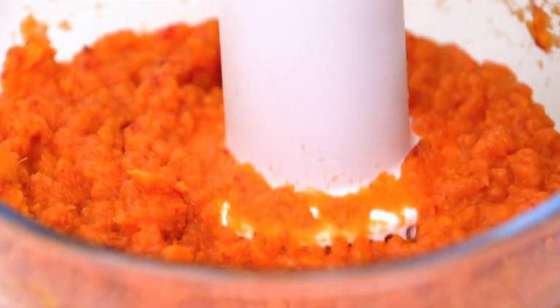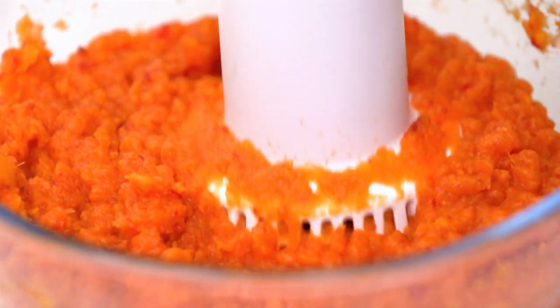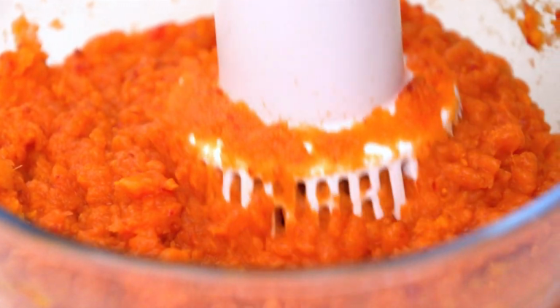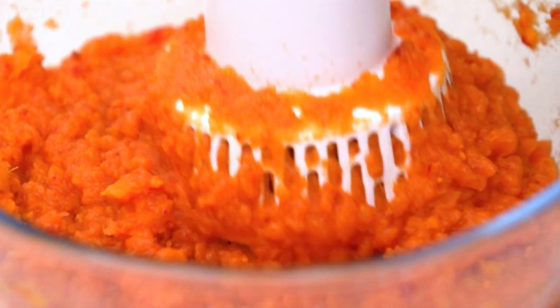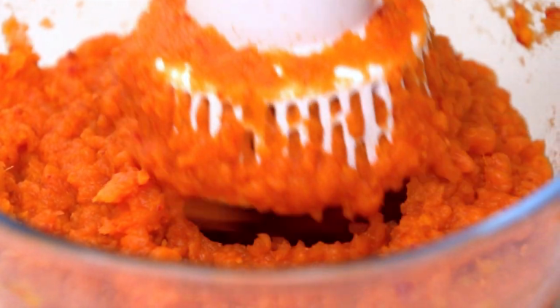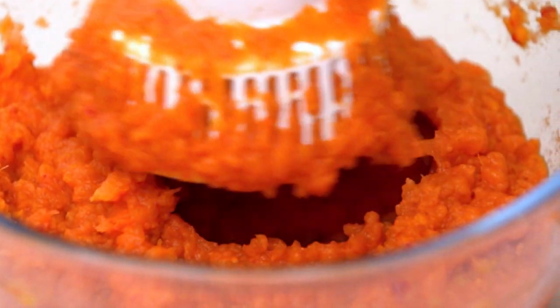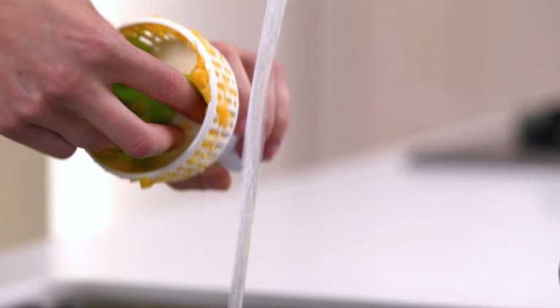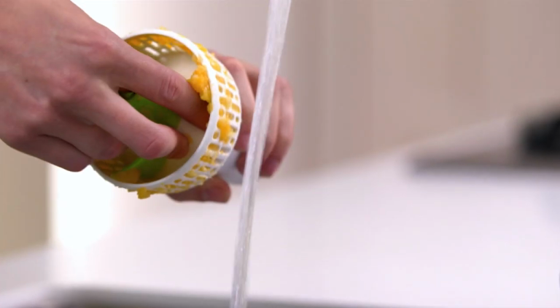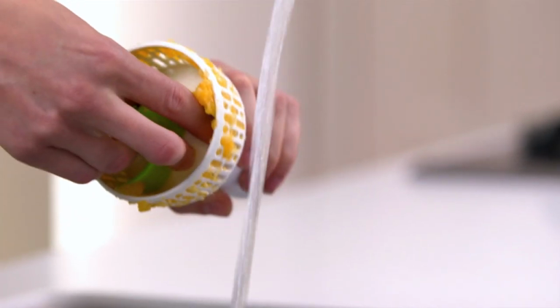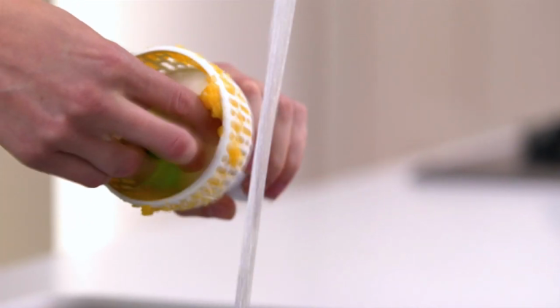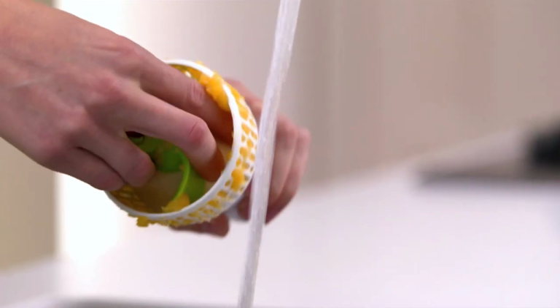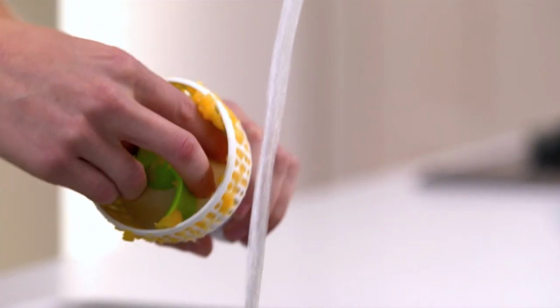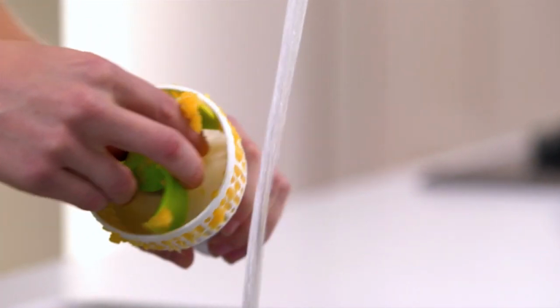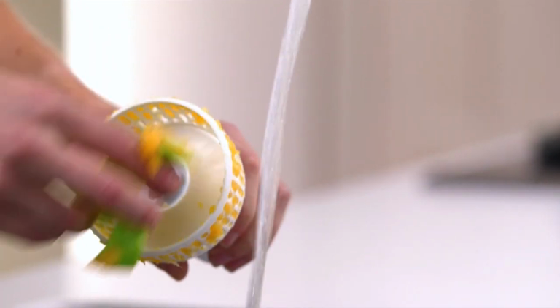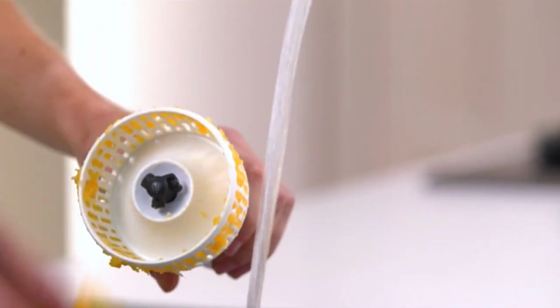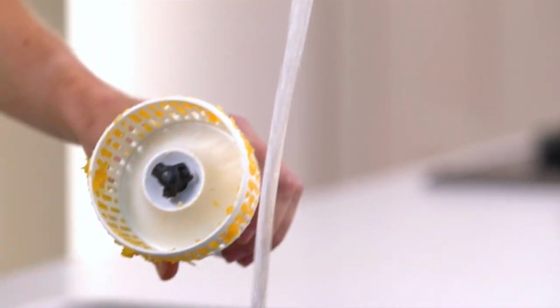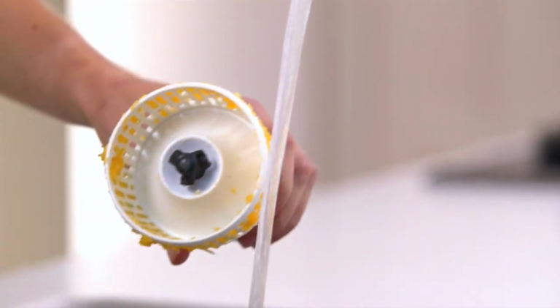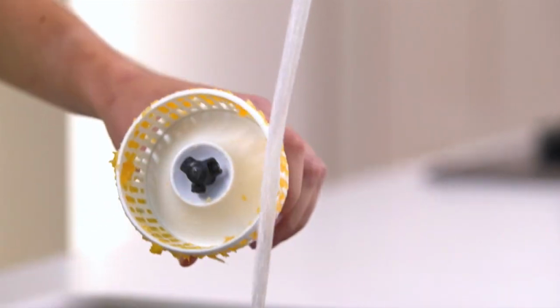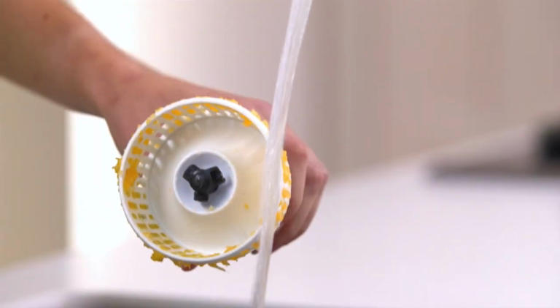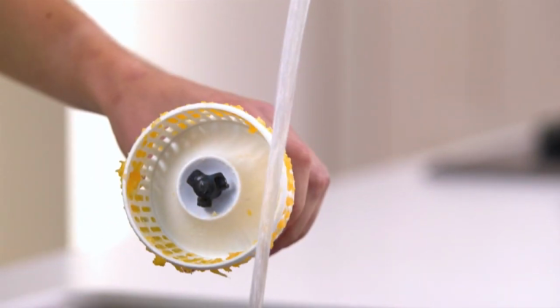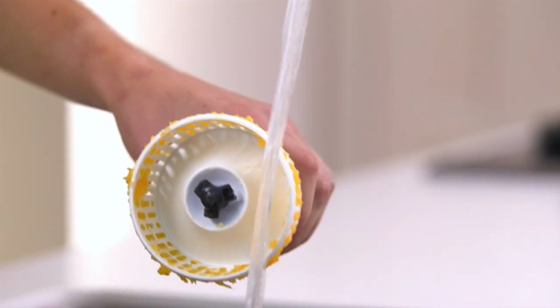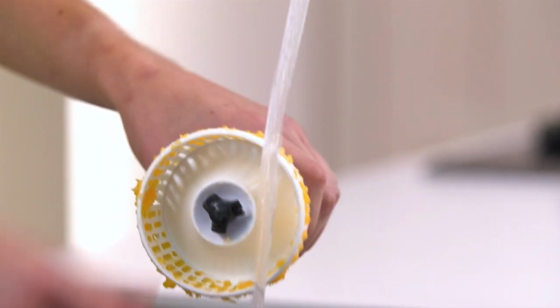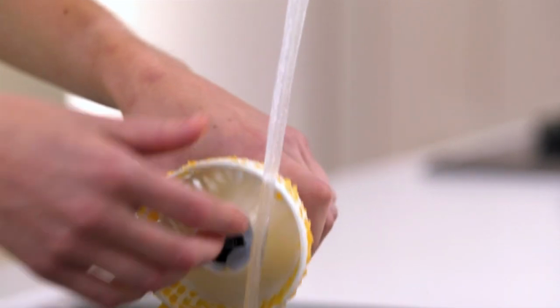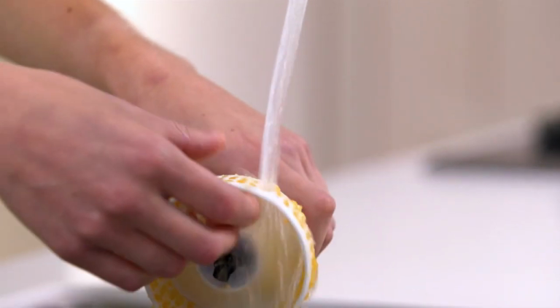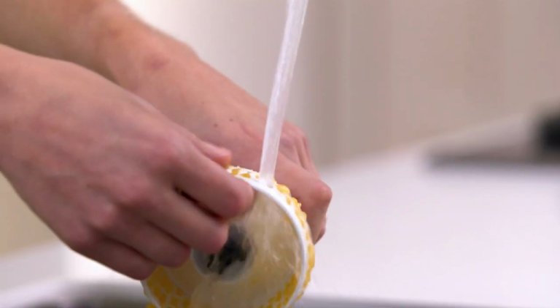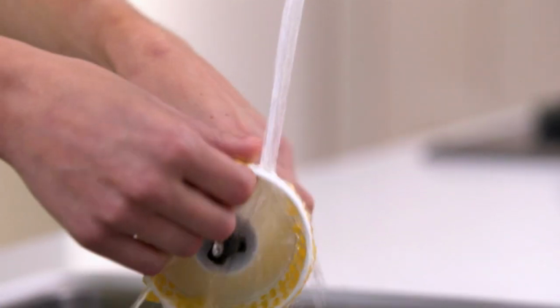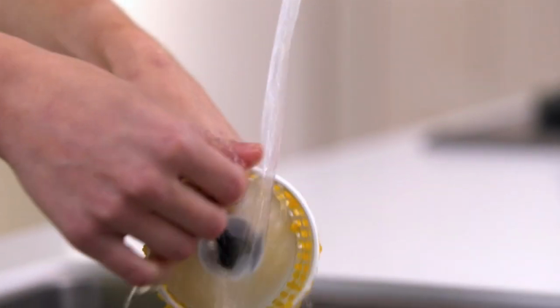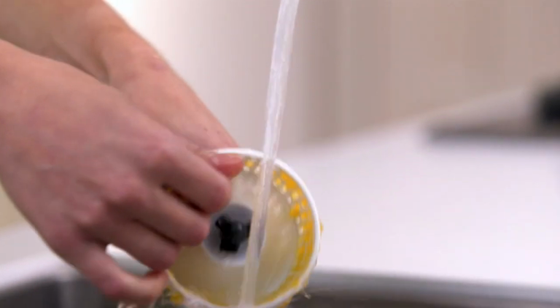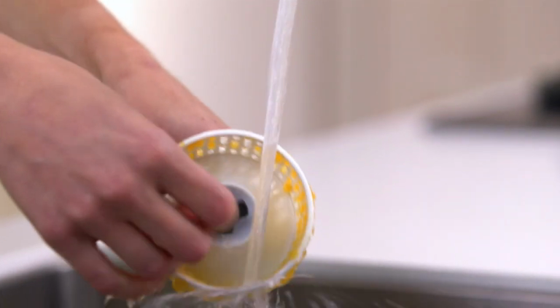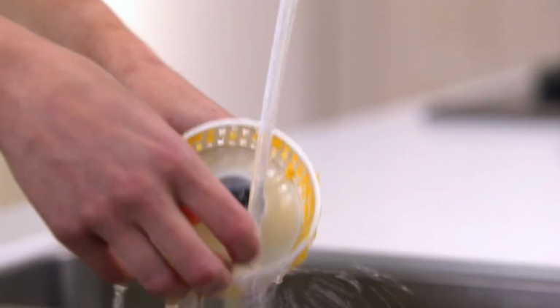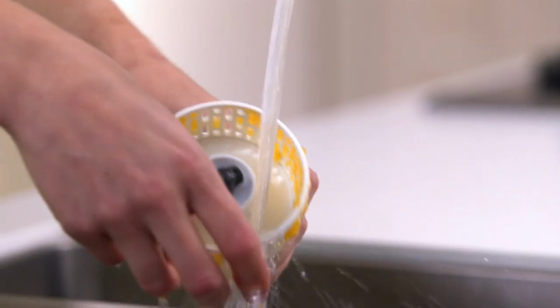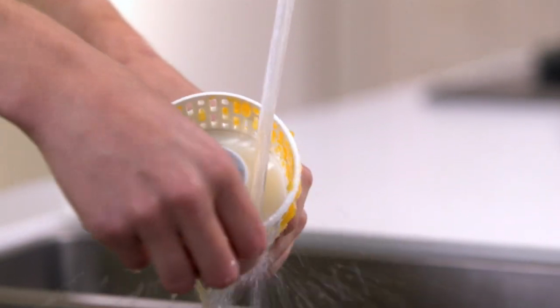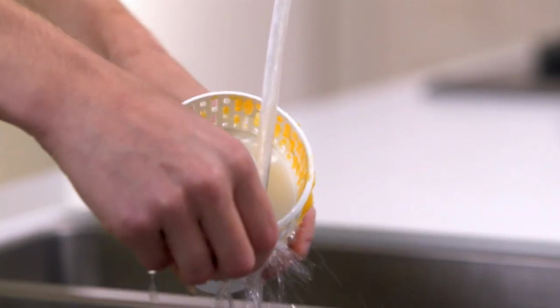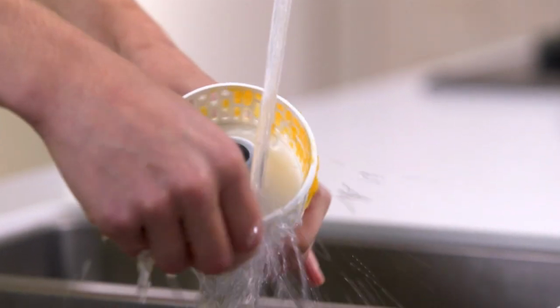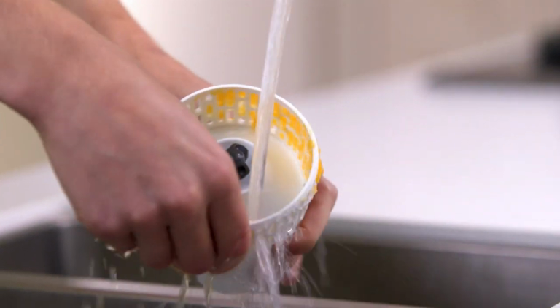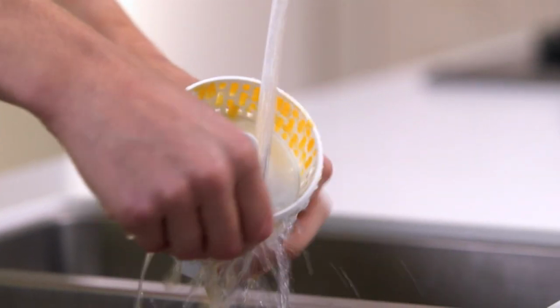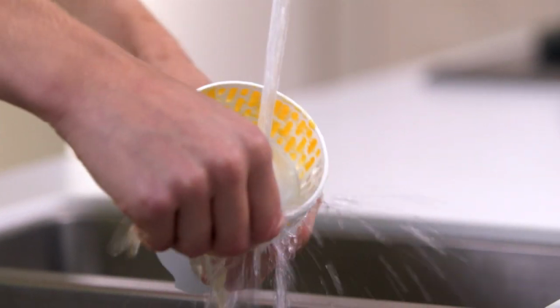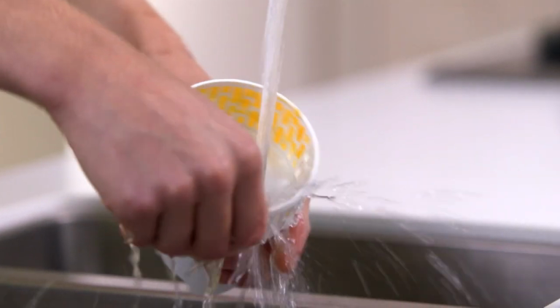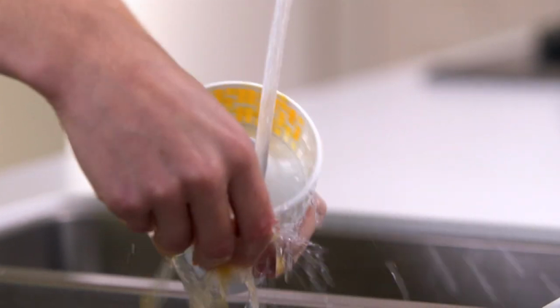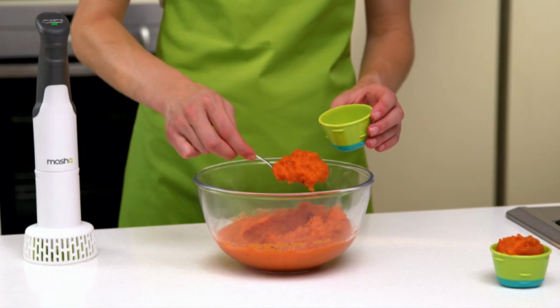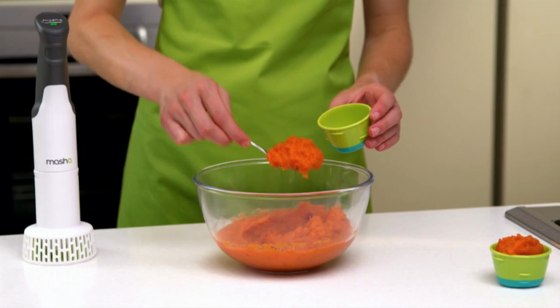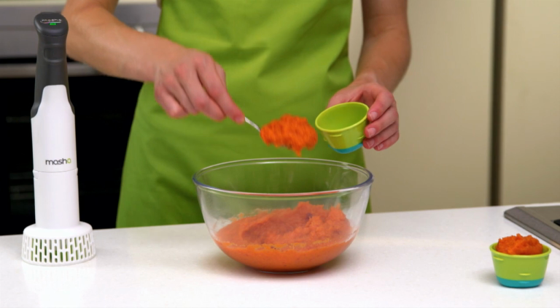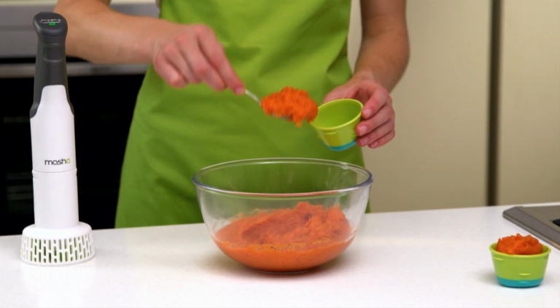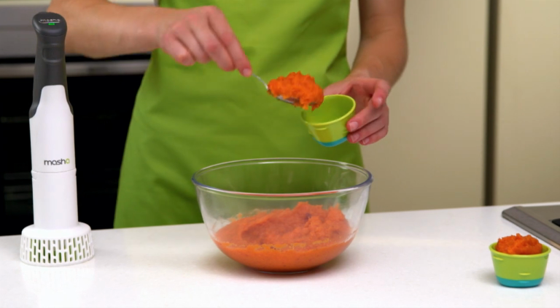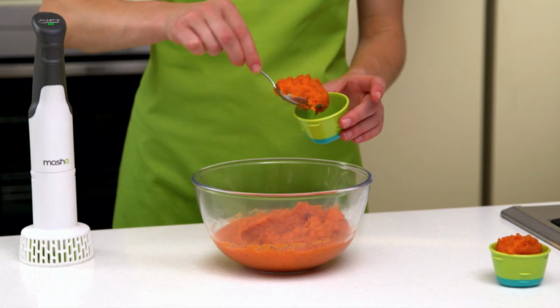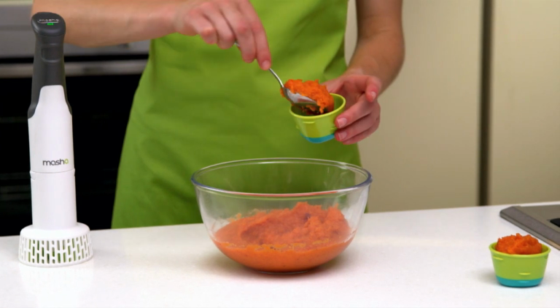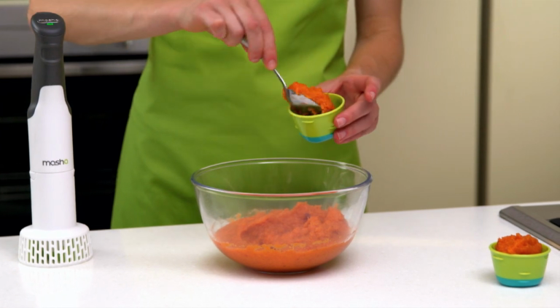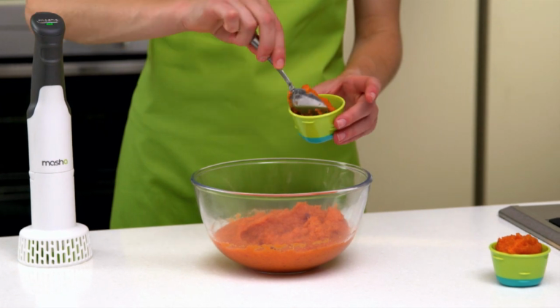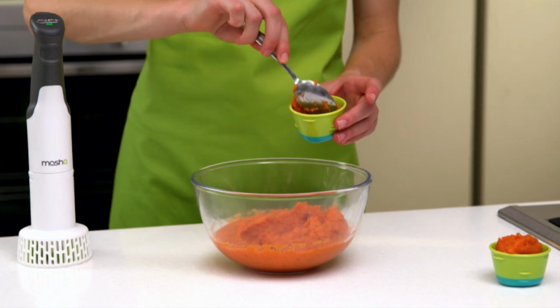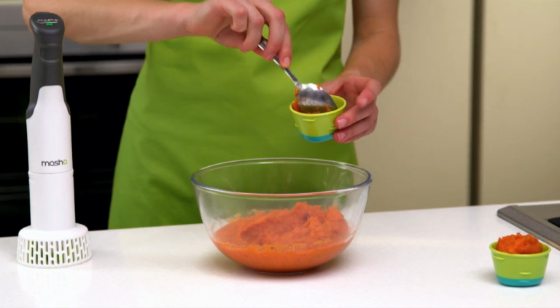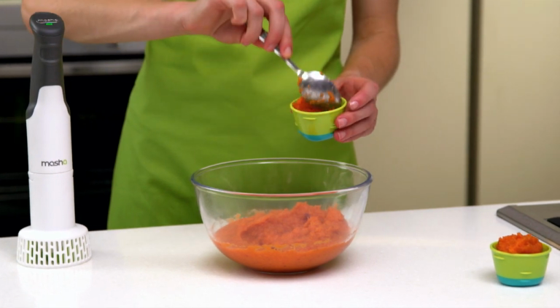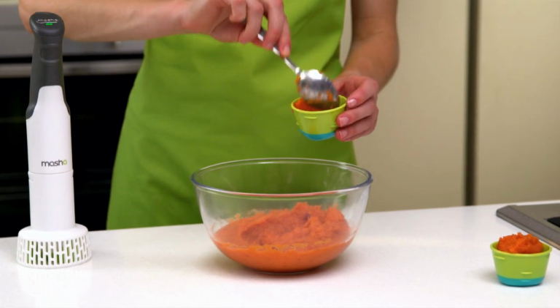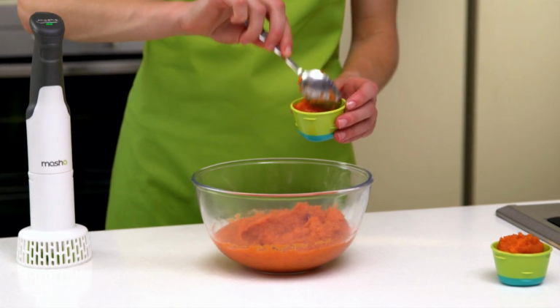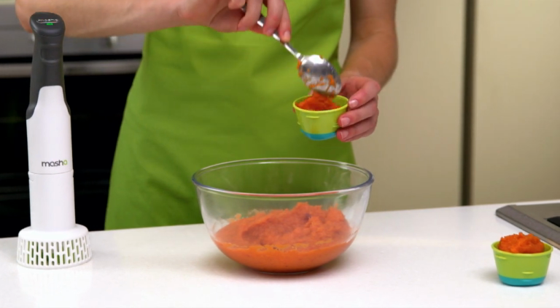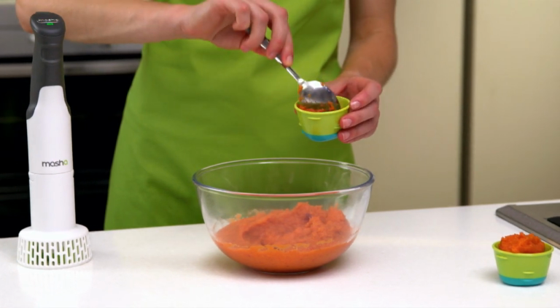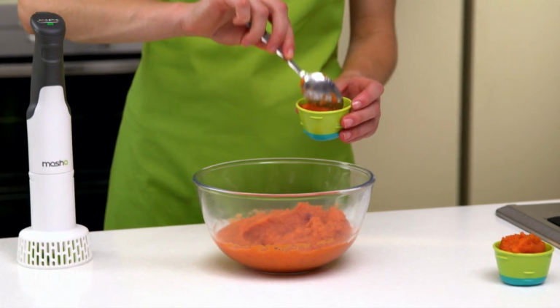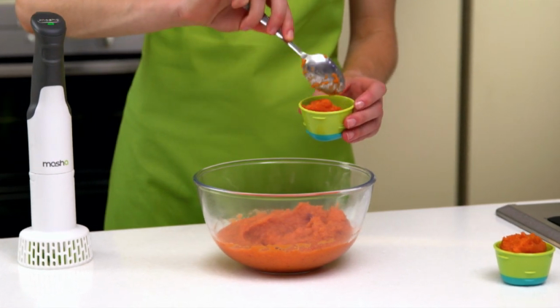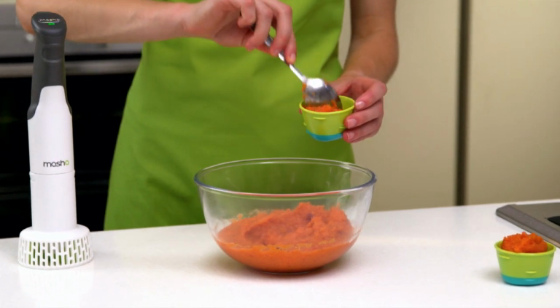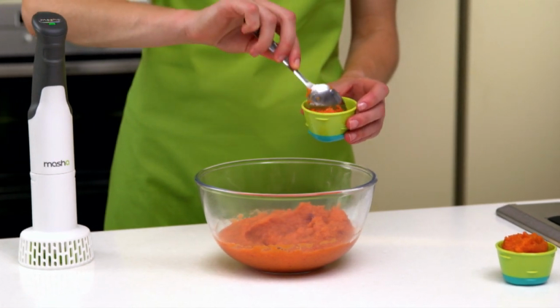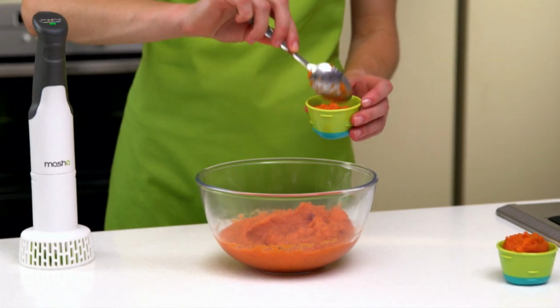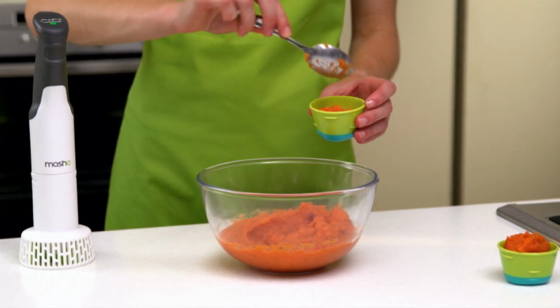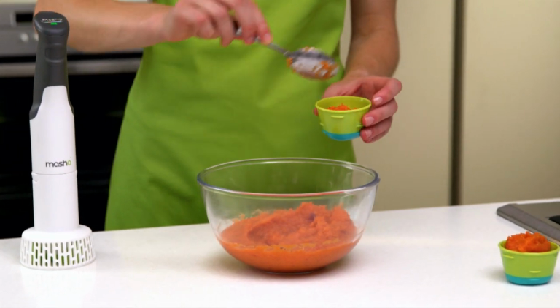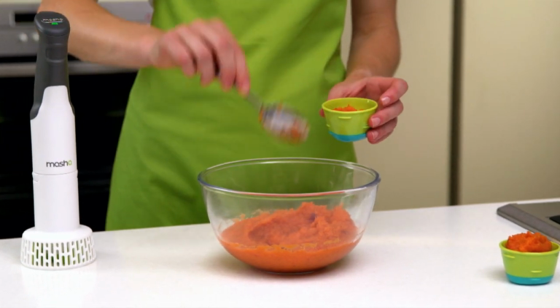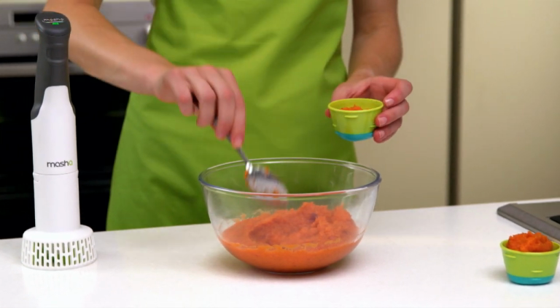It is very simple to clean — just wash the masher head and rotor blade under the tap. Leave the puree to cool and then serve.